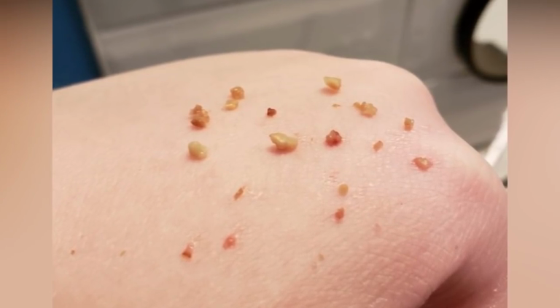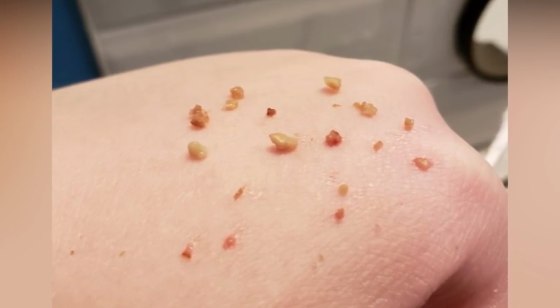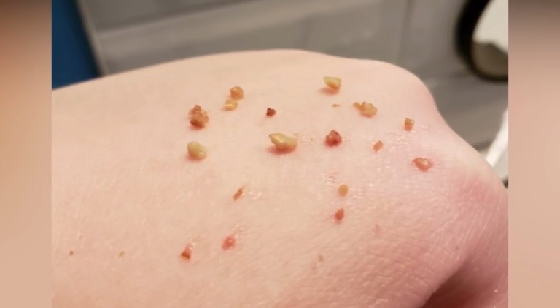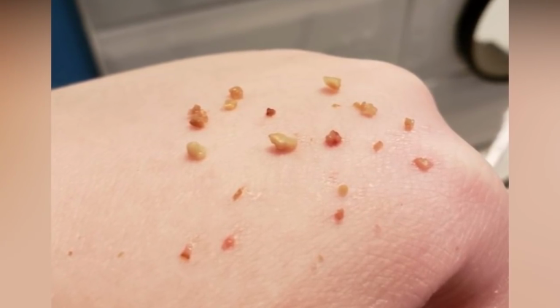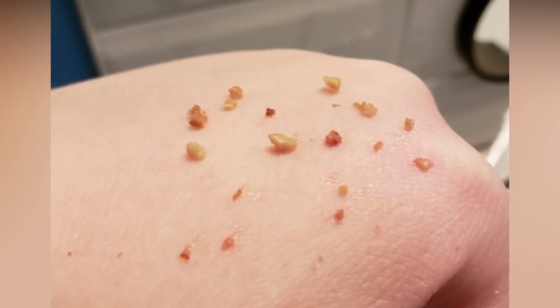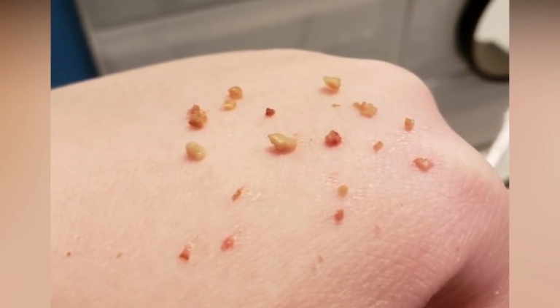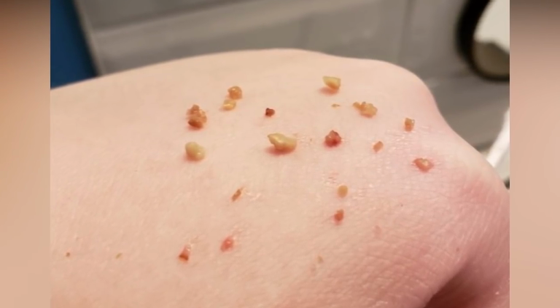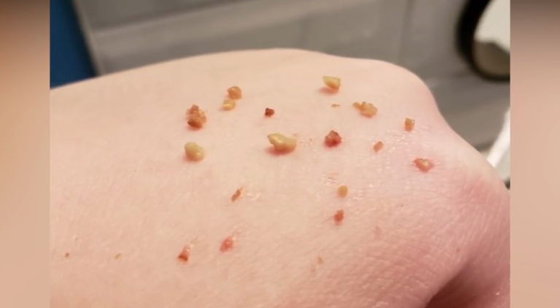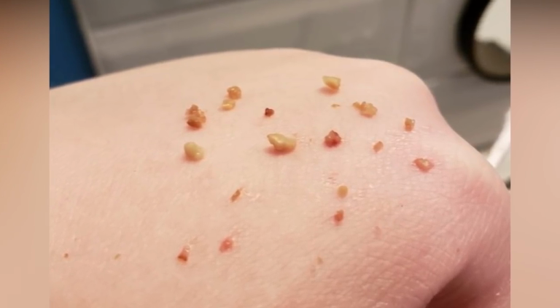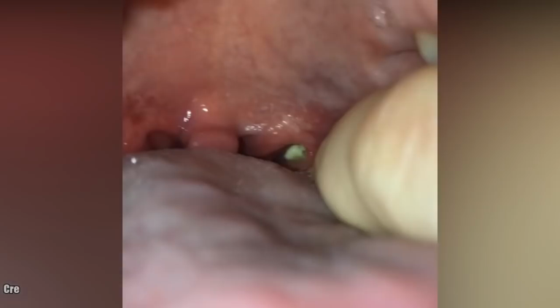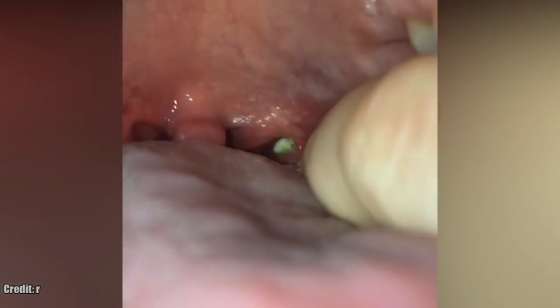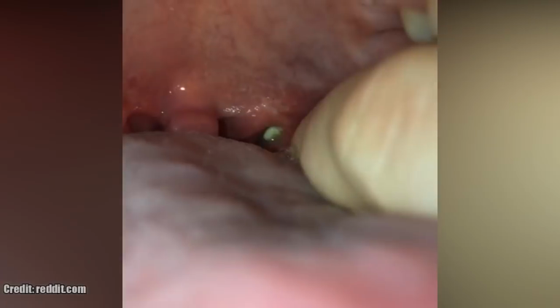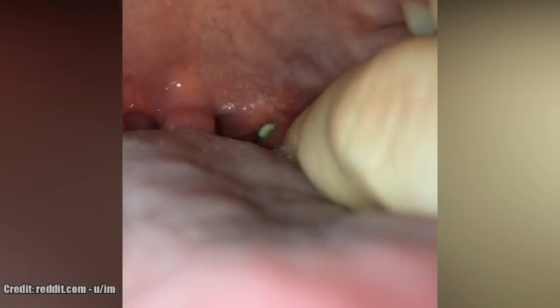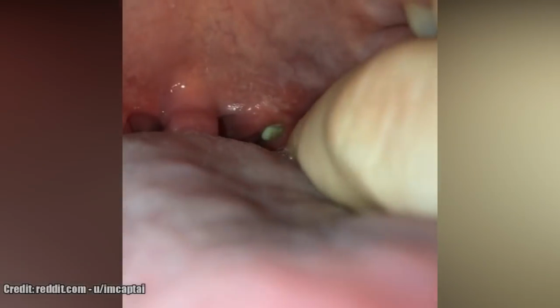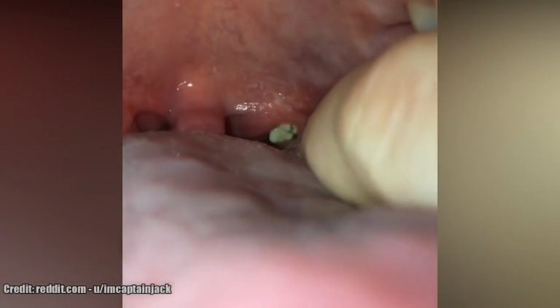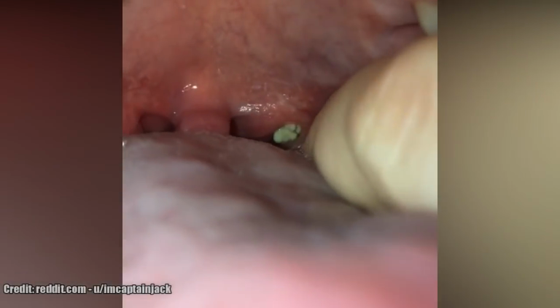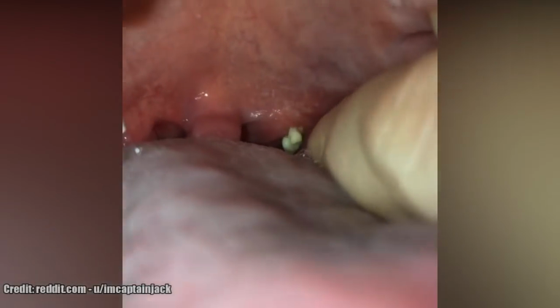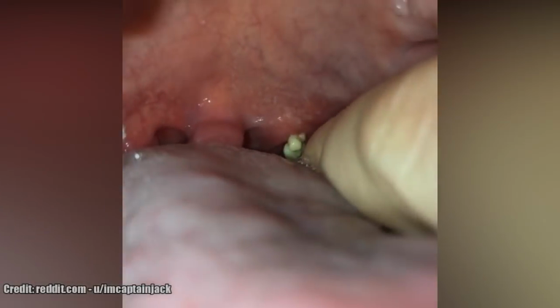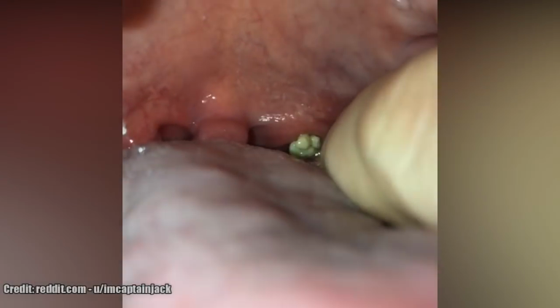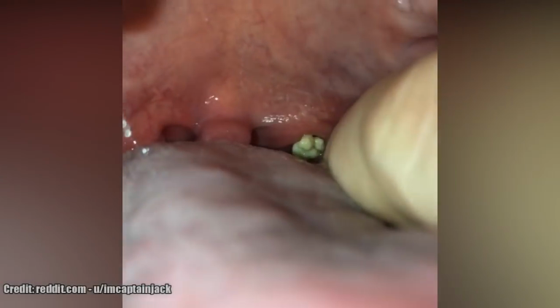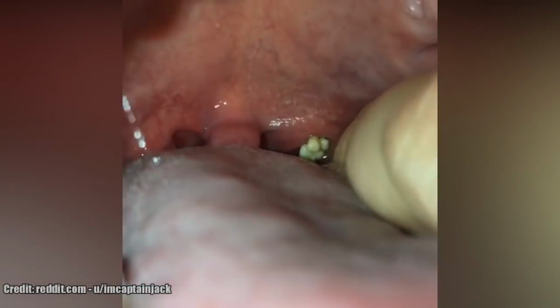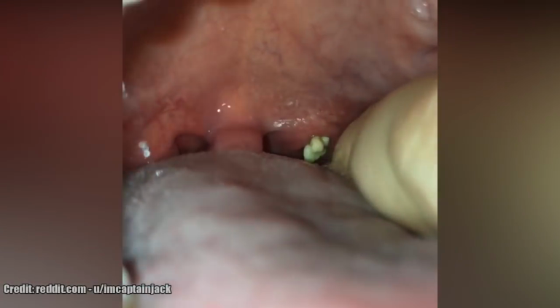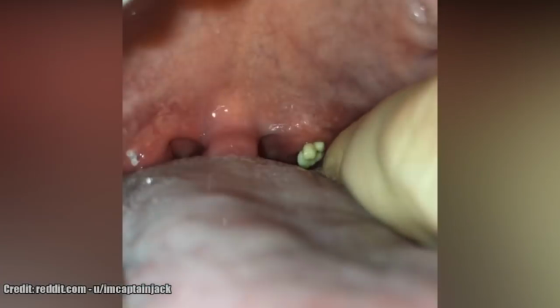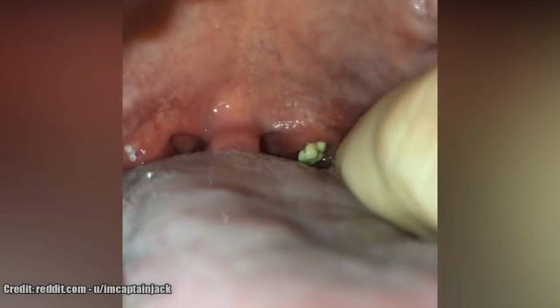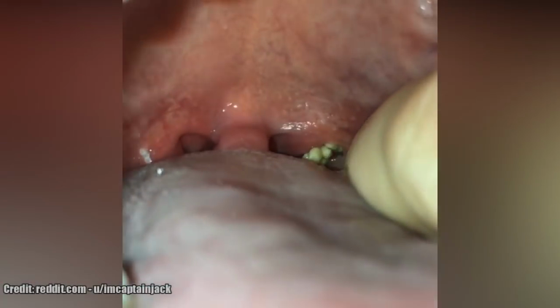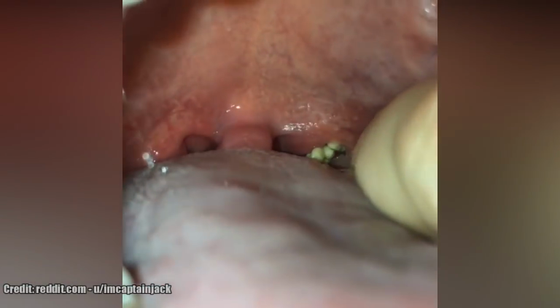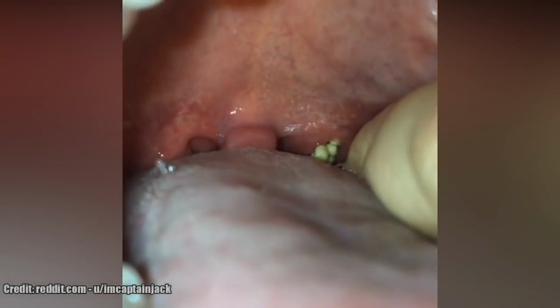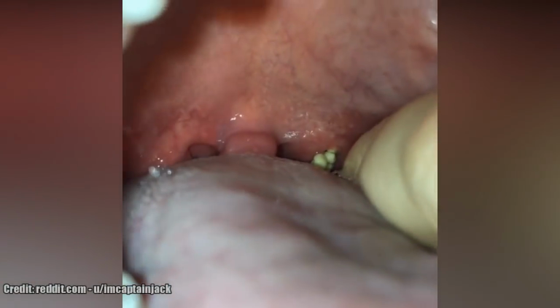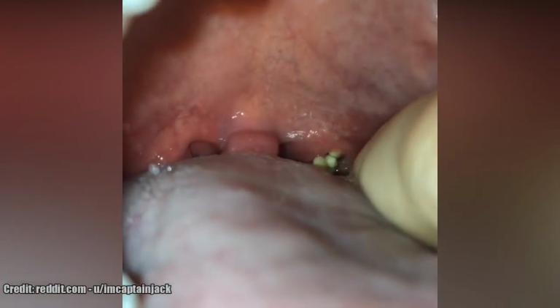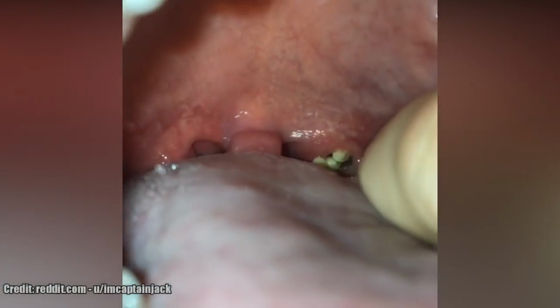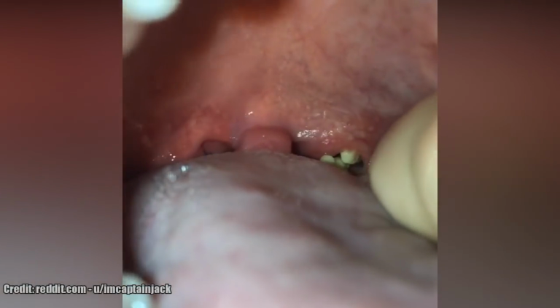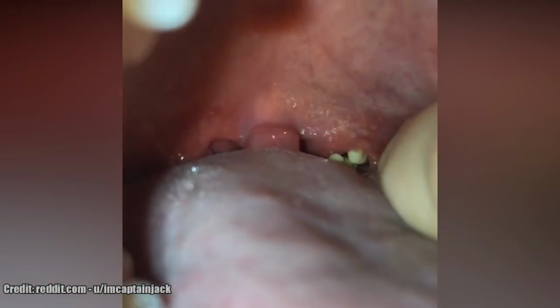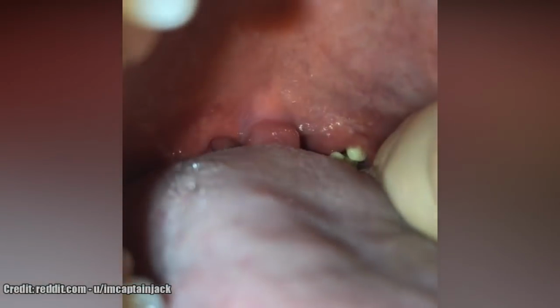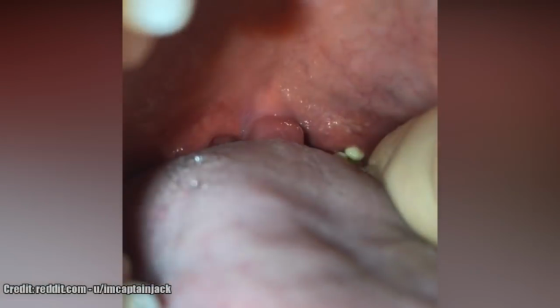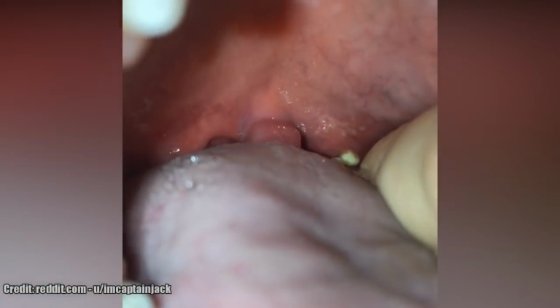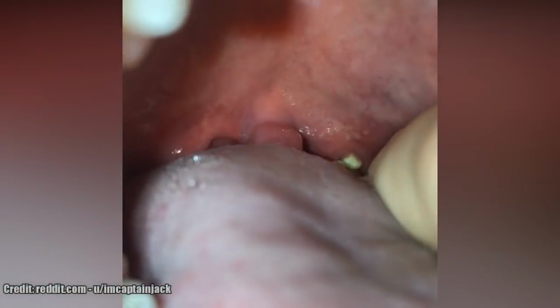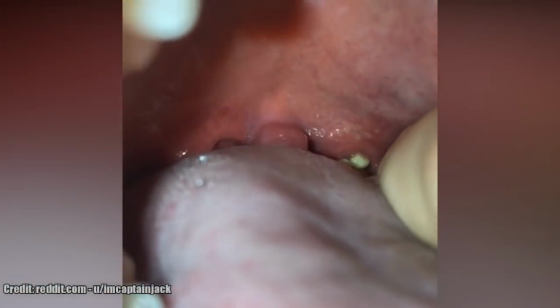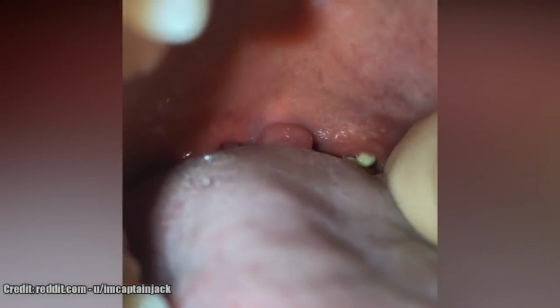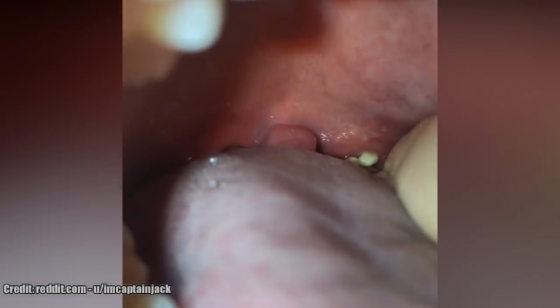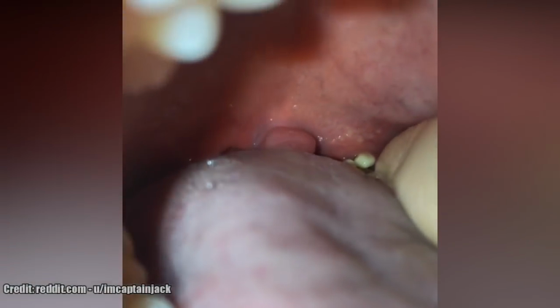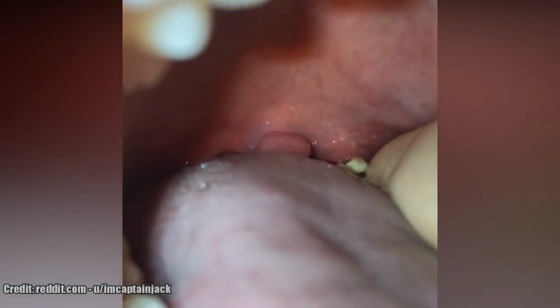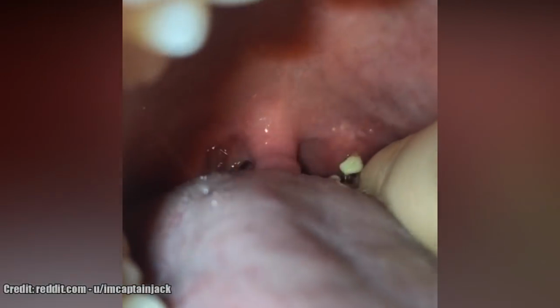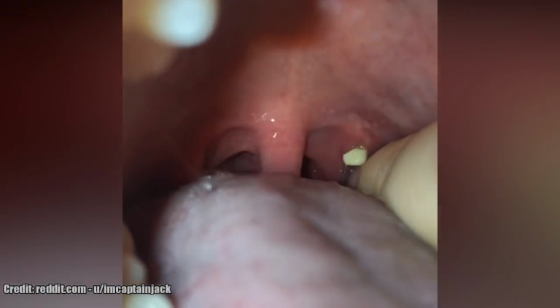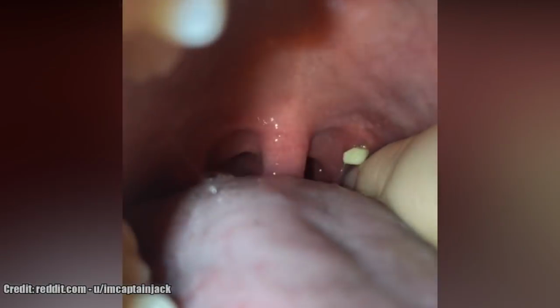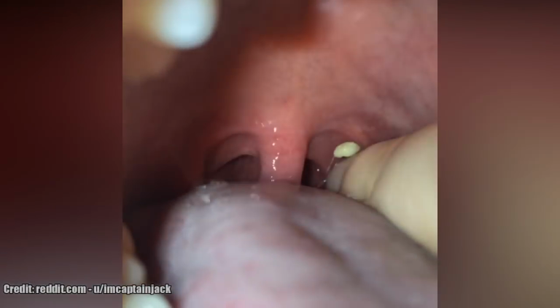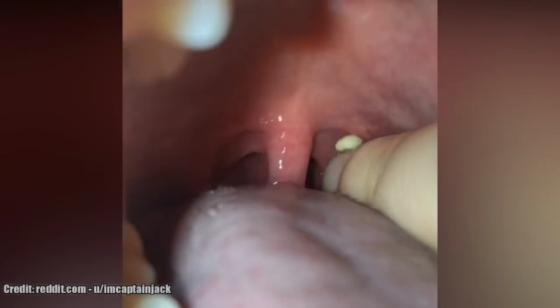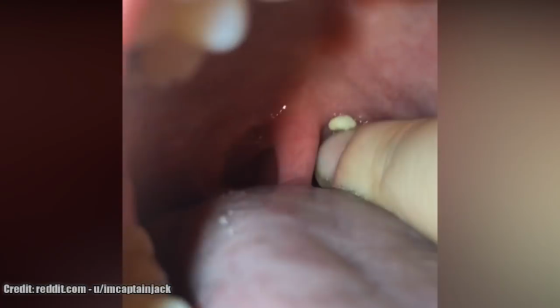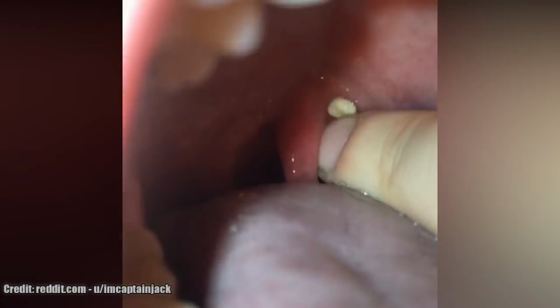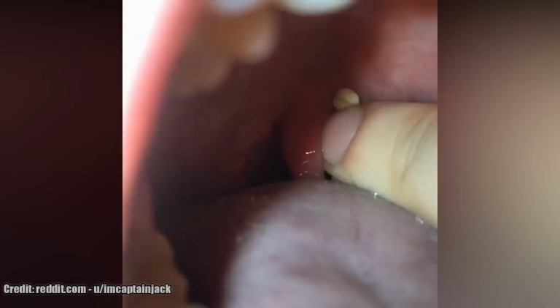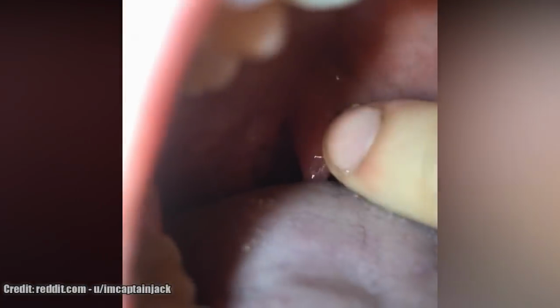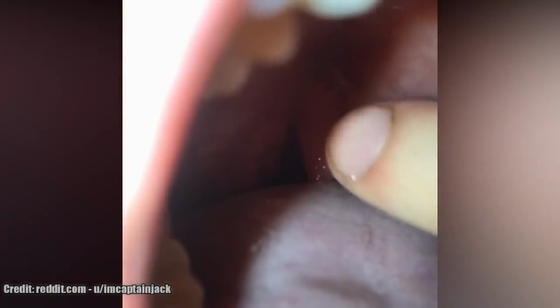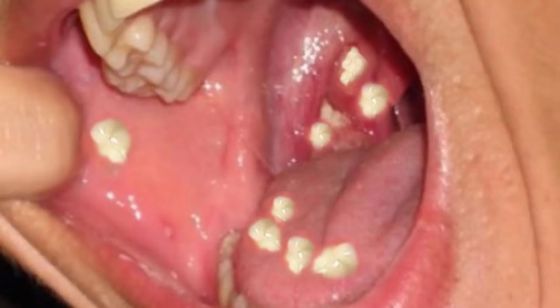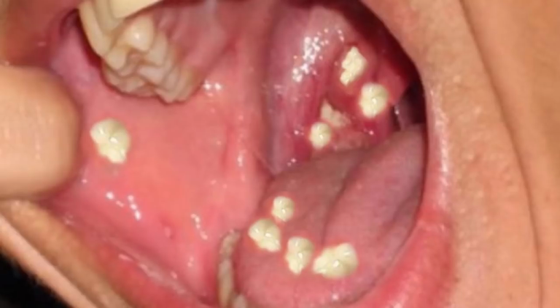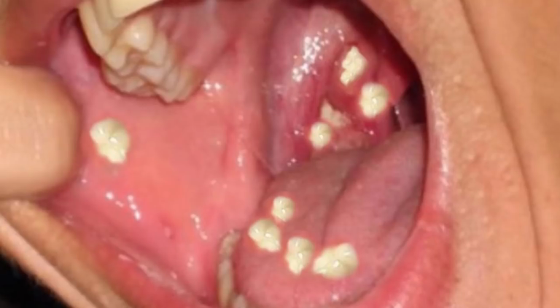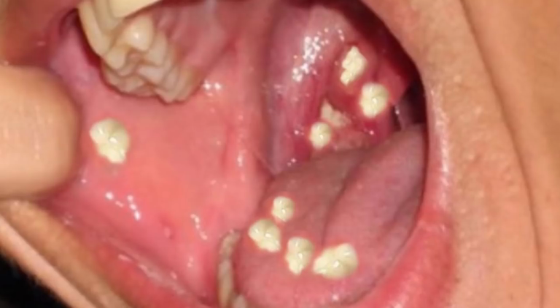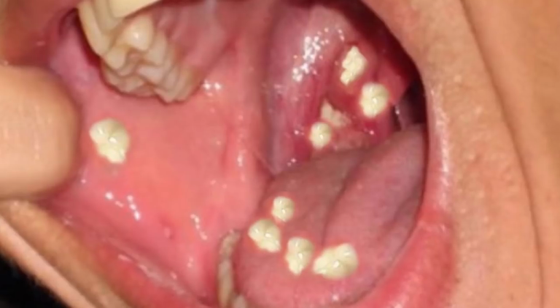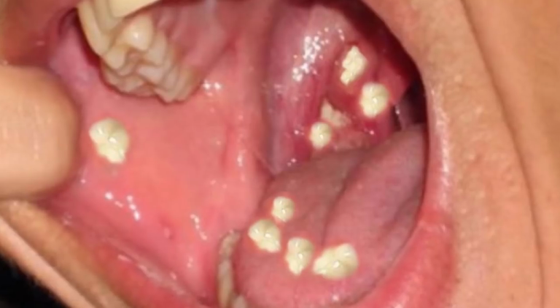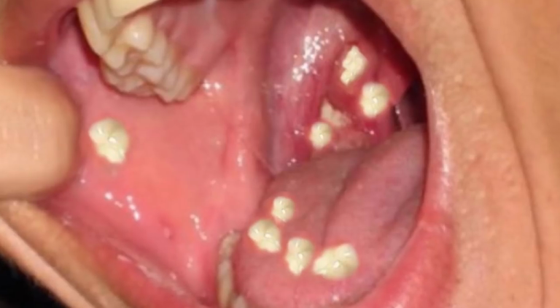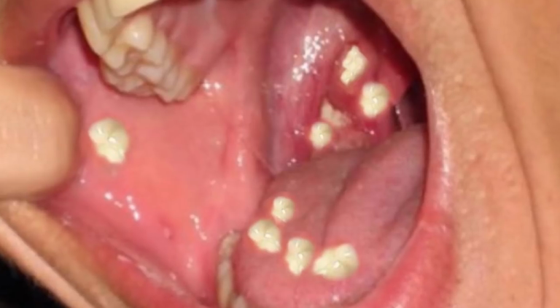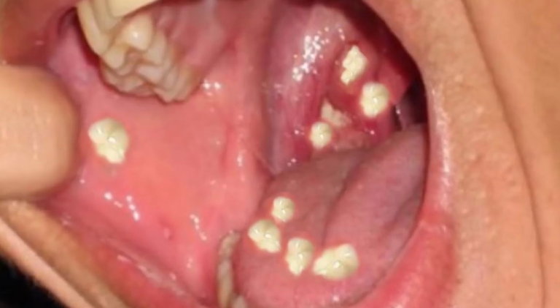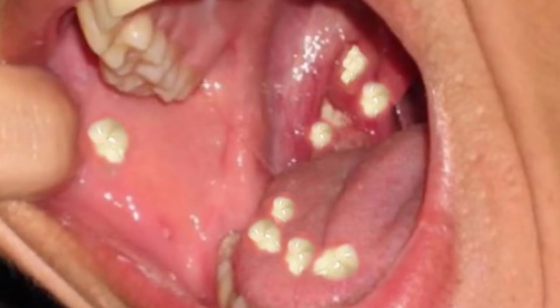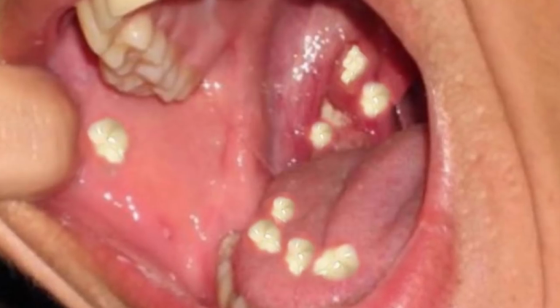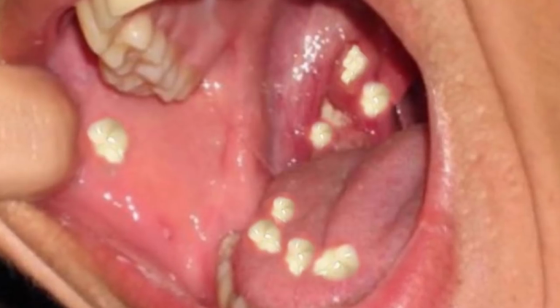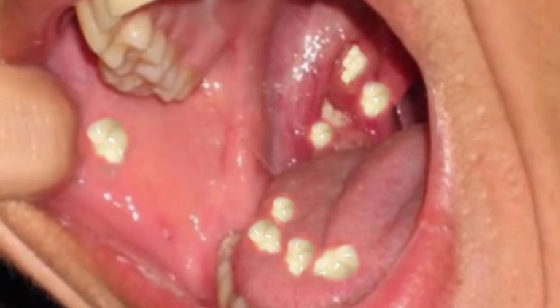Take a look at some of my favorite tonsil stone pops, and also take a look at this photoshopped tonsil stone image.